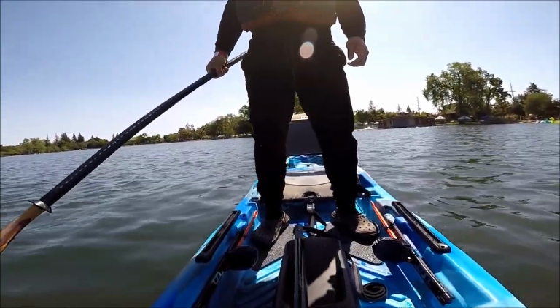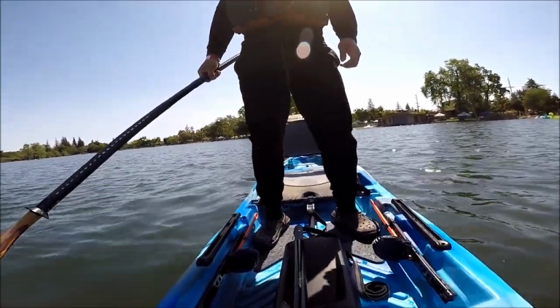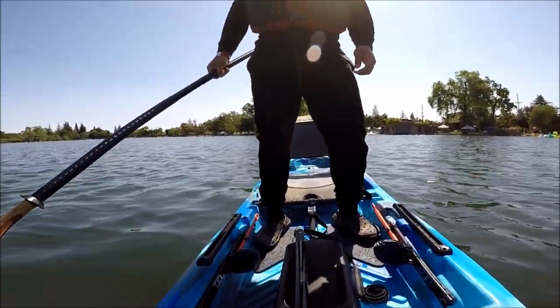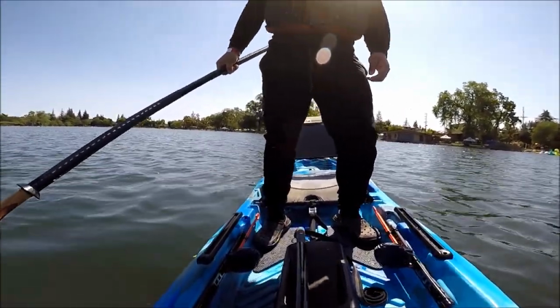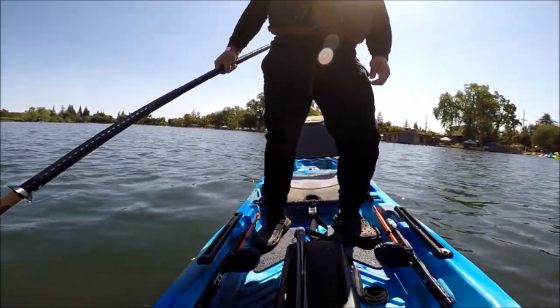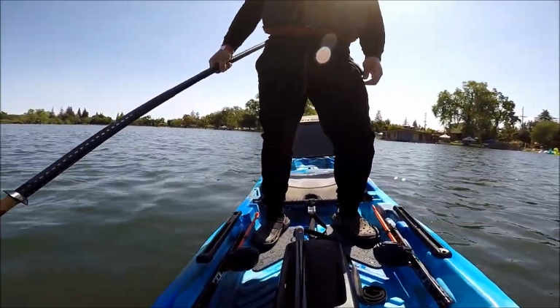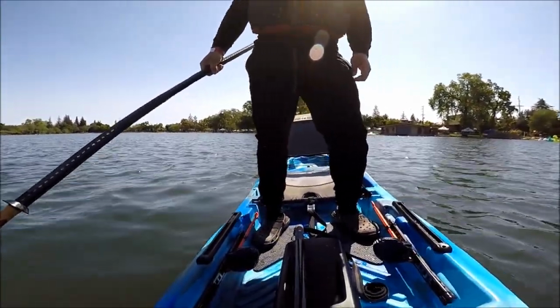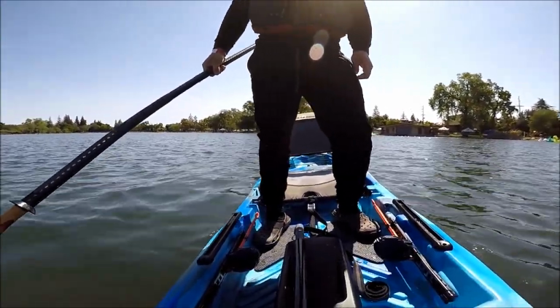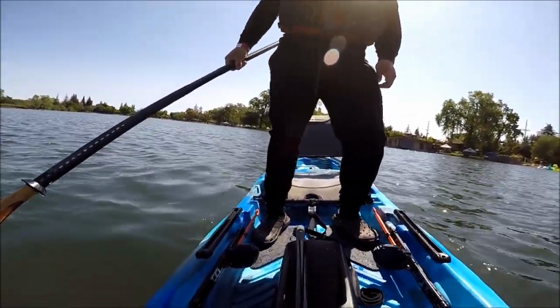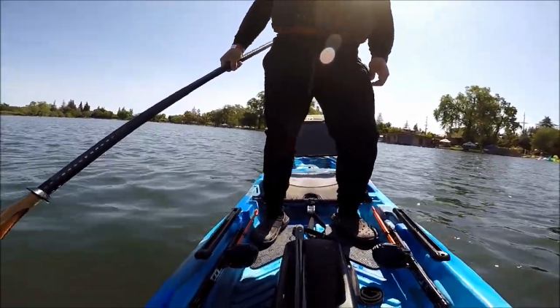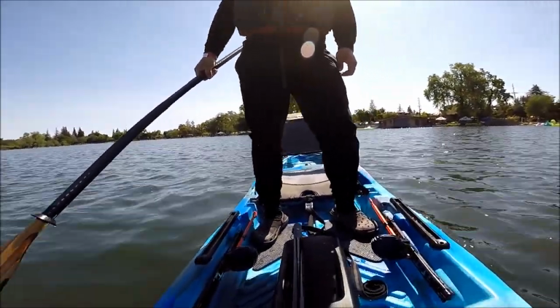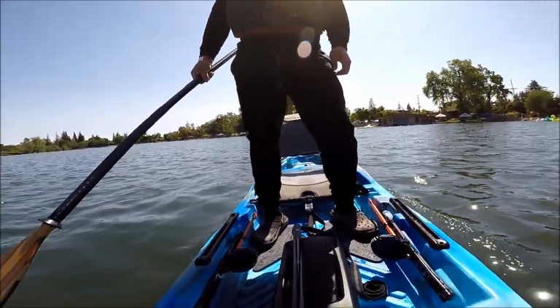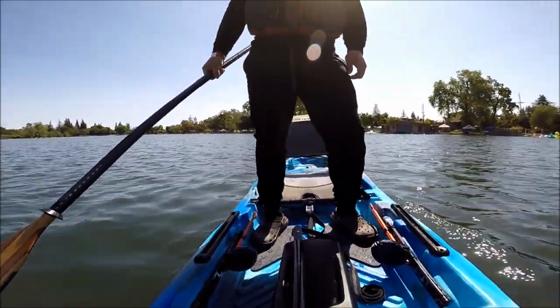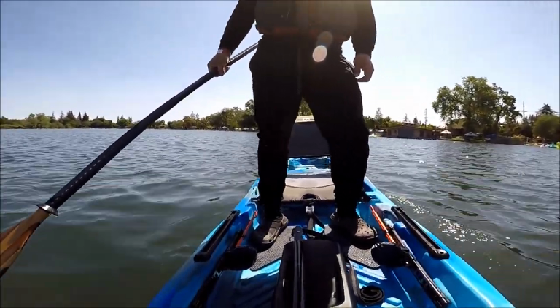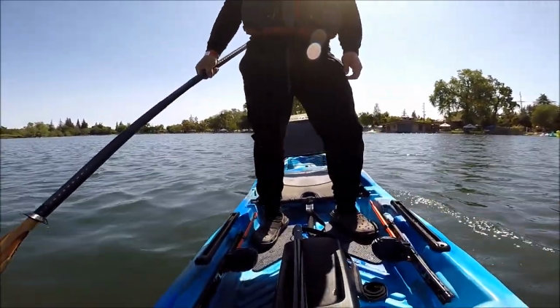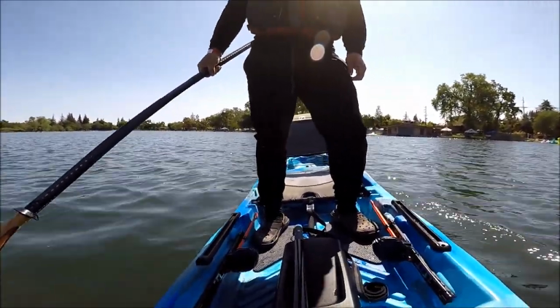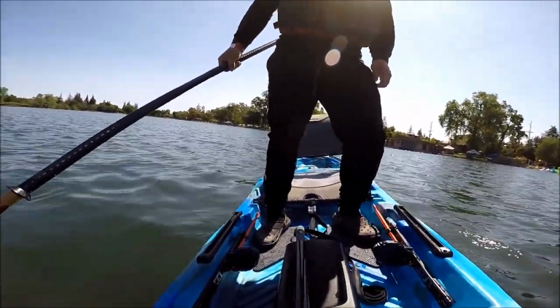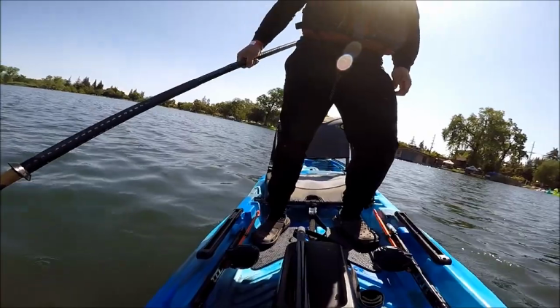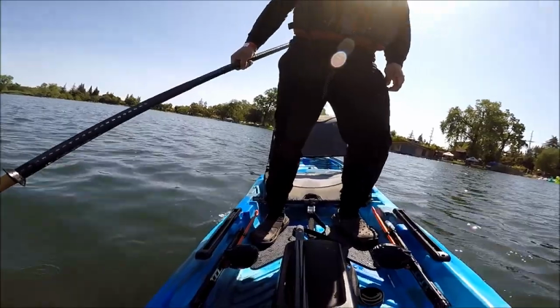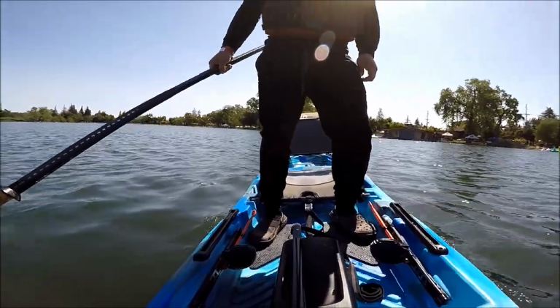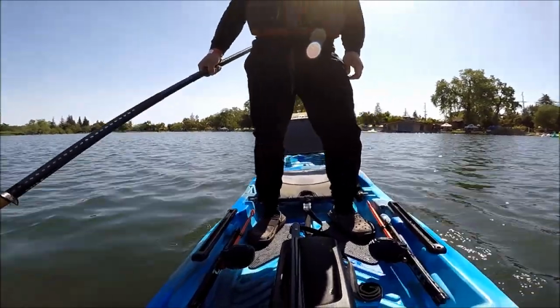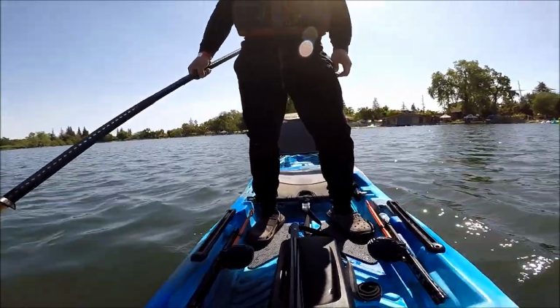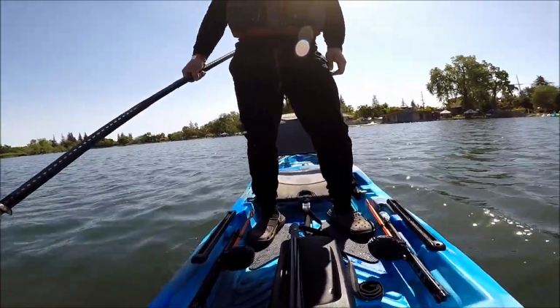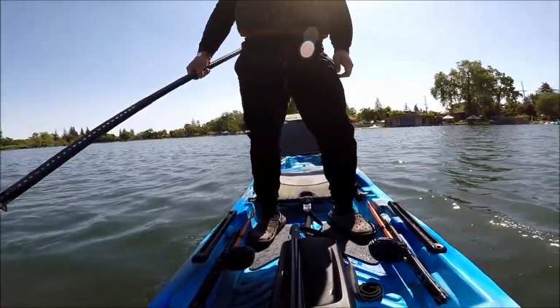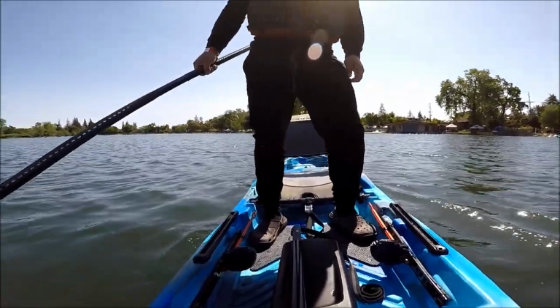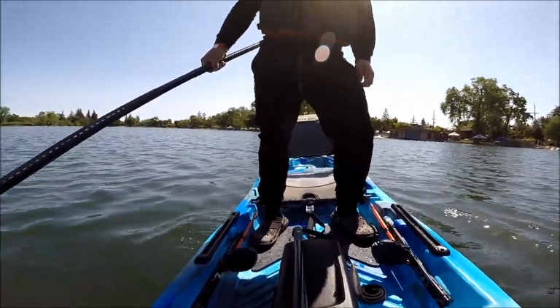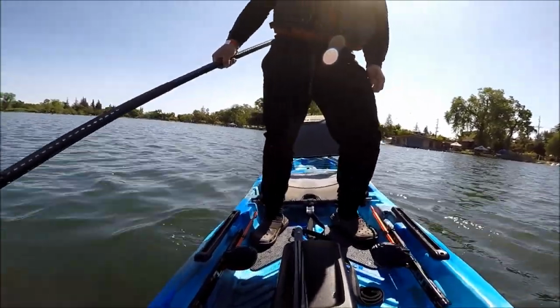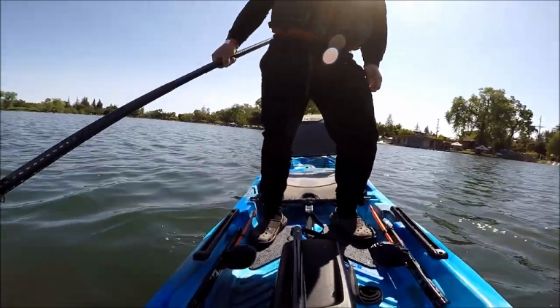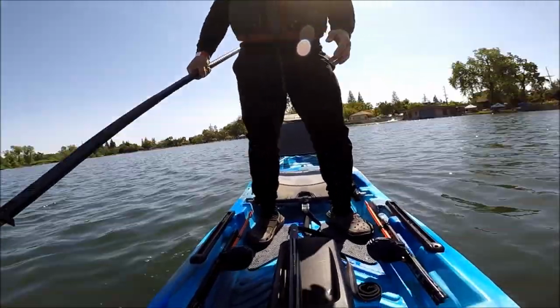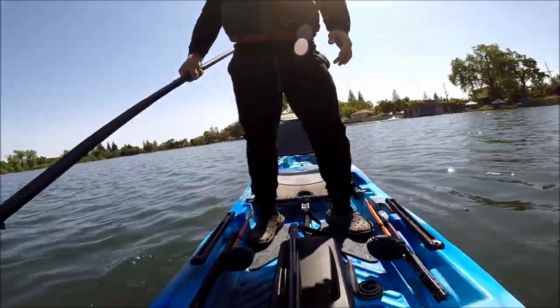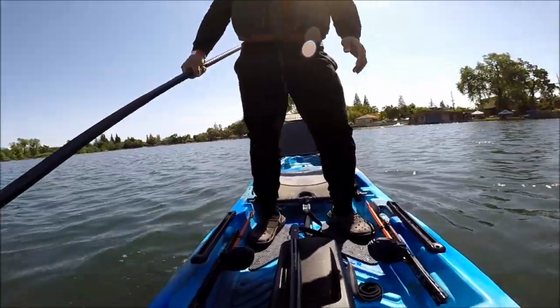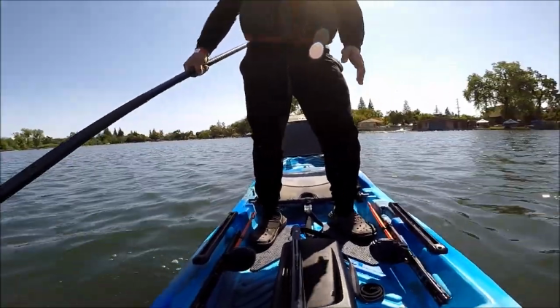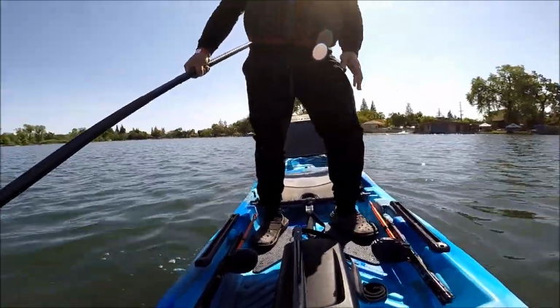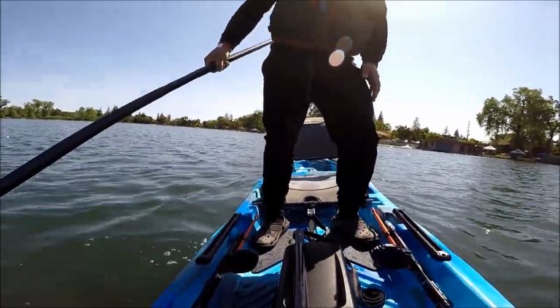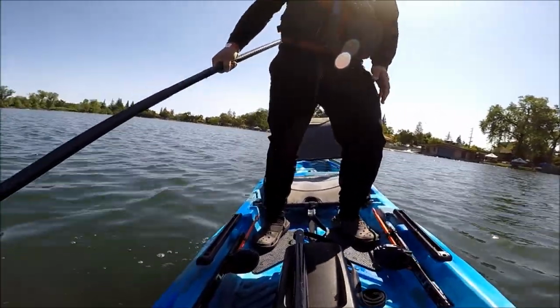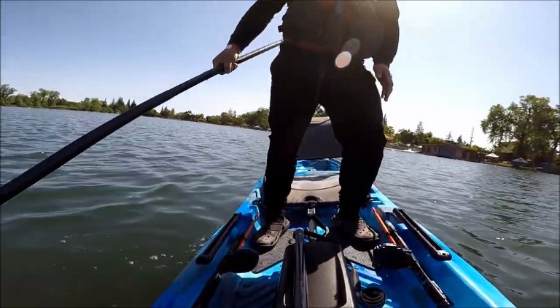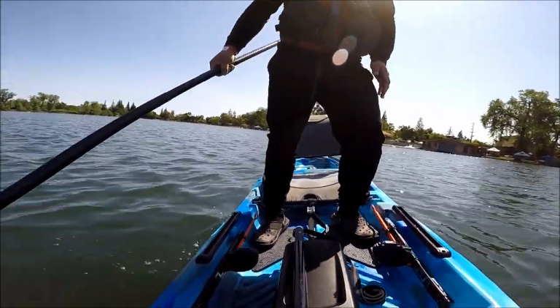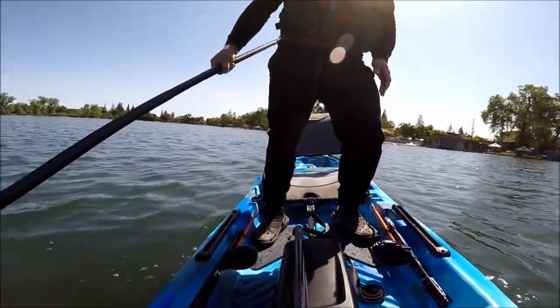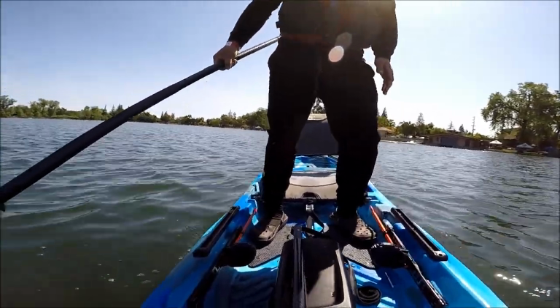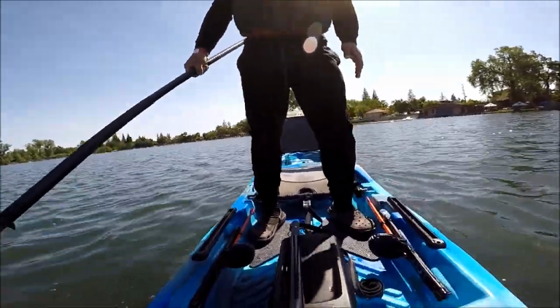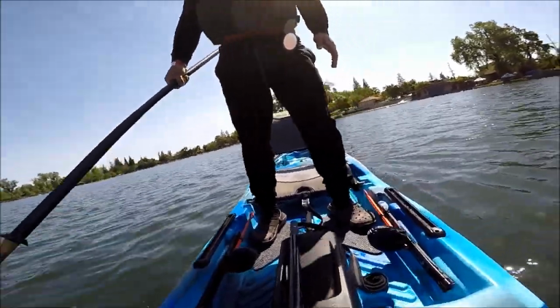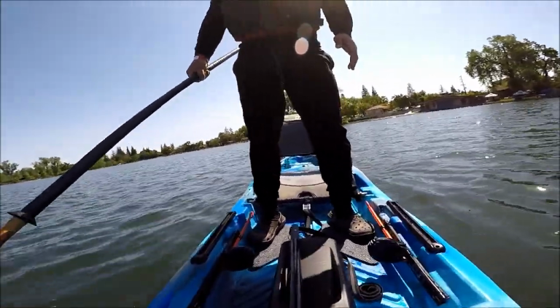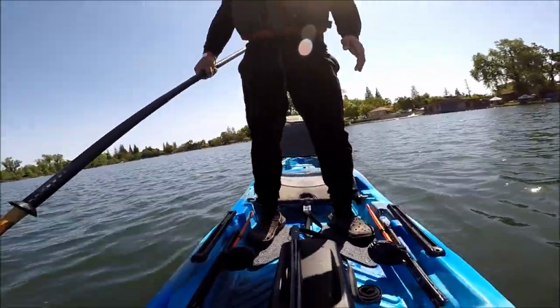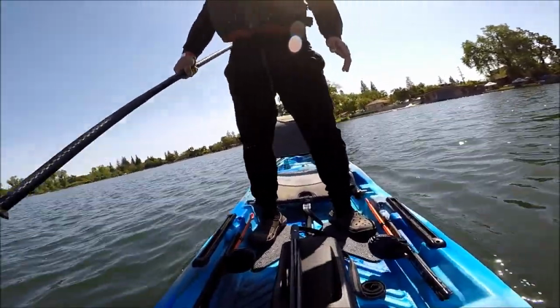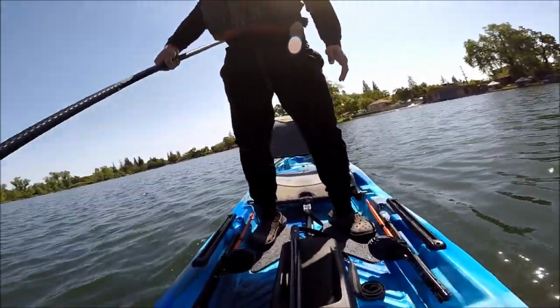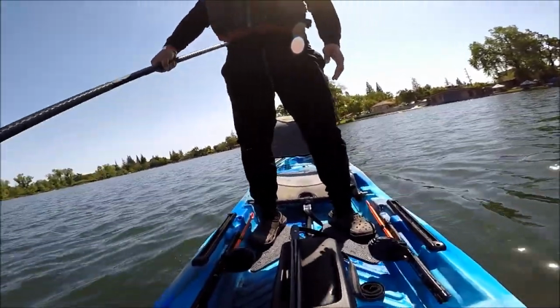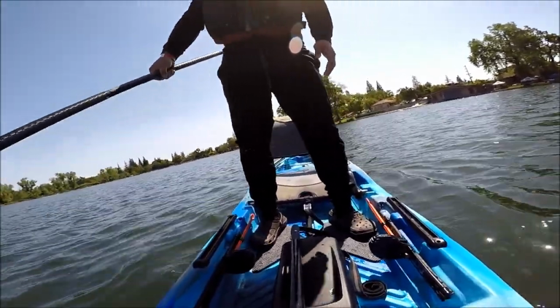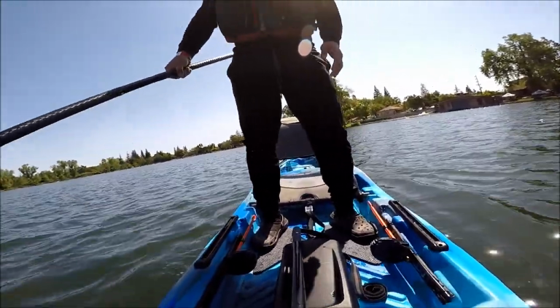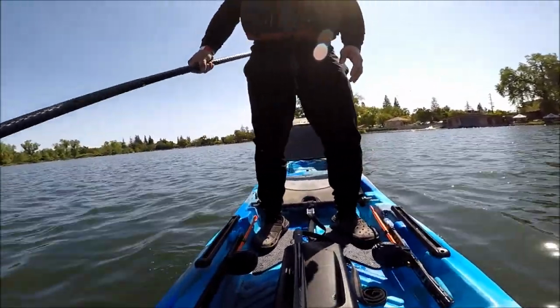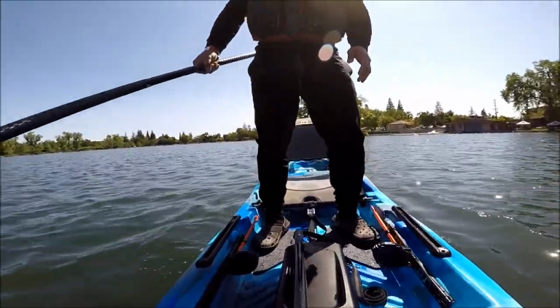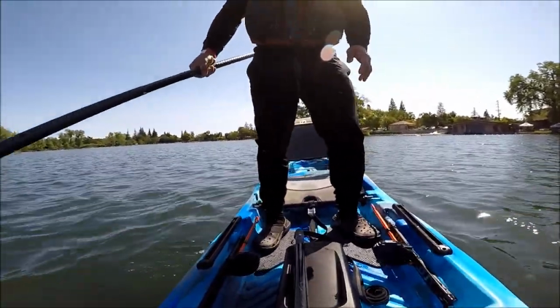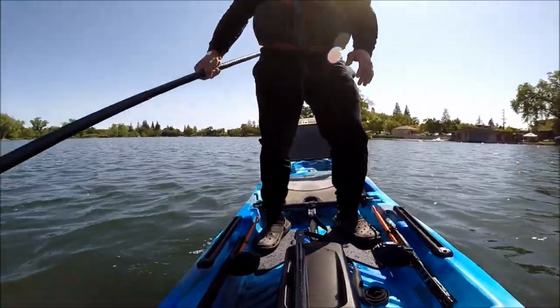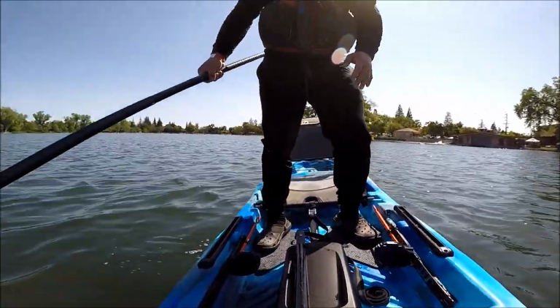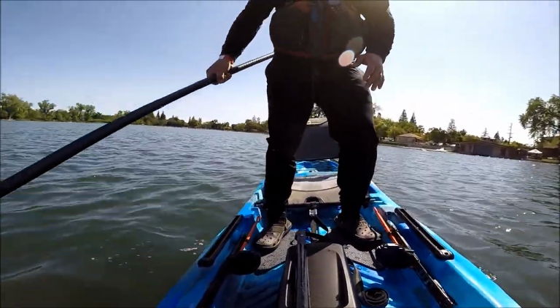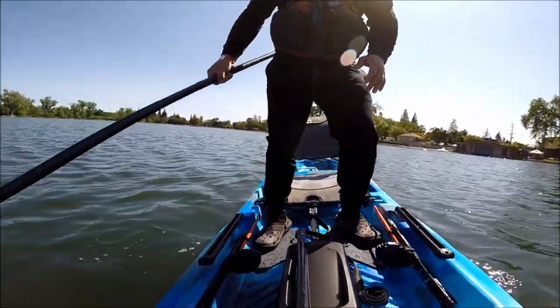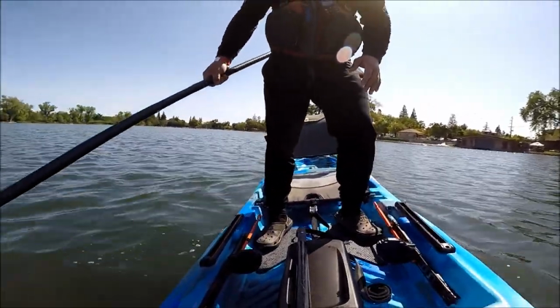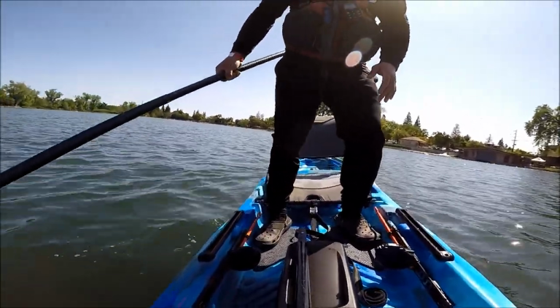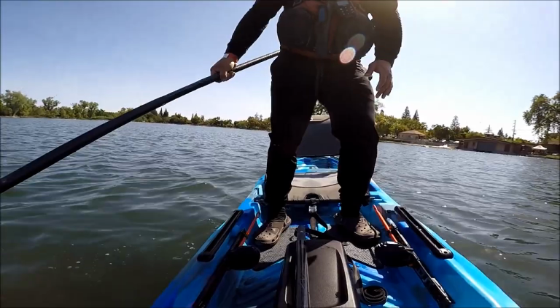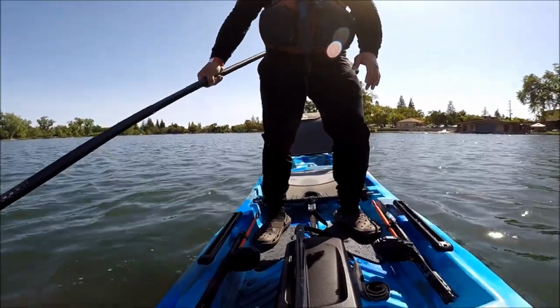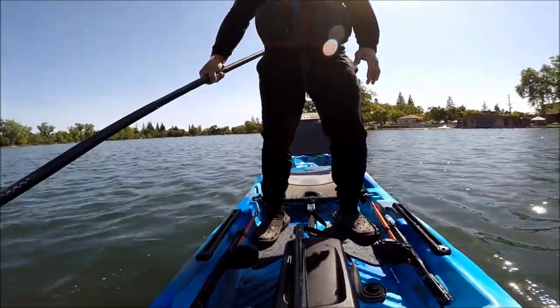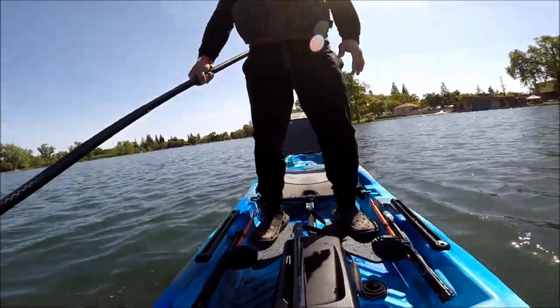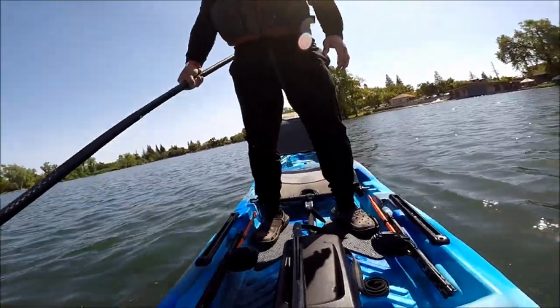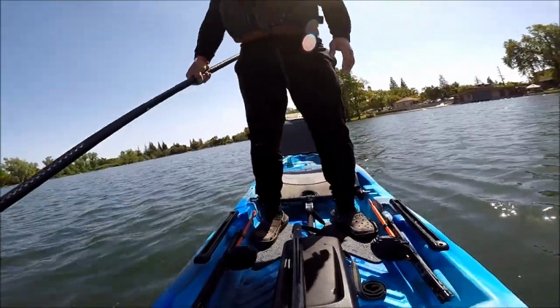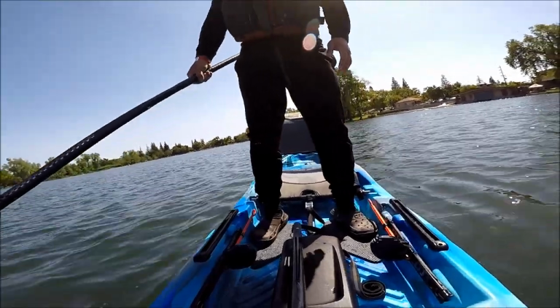If you want to engage secondary stability, it really wants to put itself back on the primary. It will be much easier if you have some kind of rope that you can grab onto to stand up.